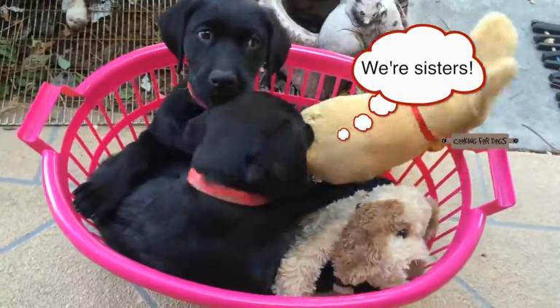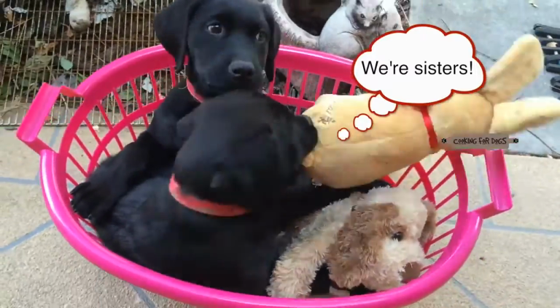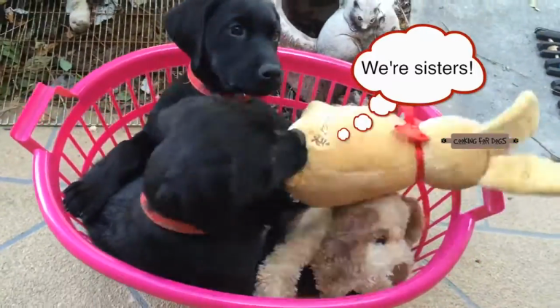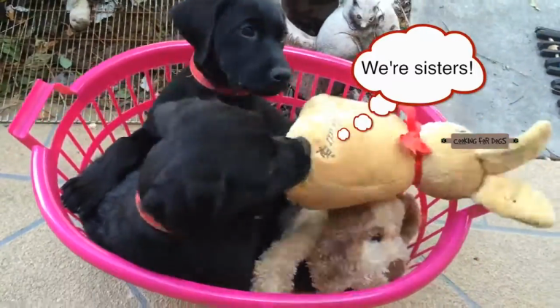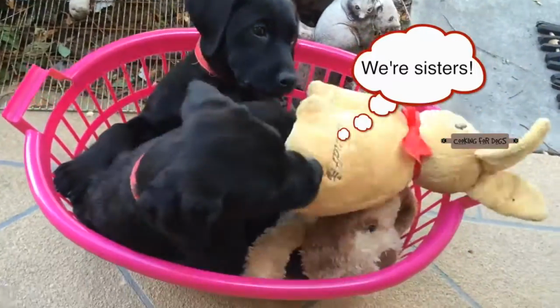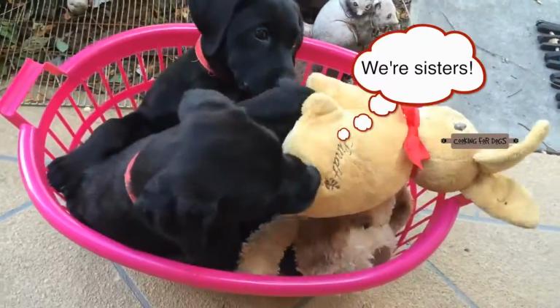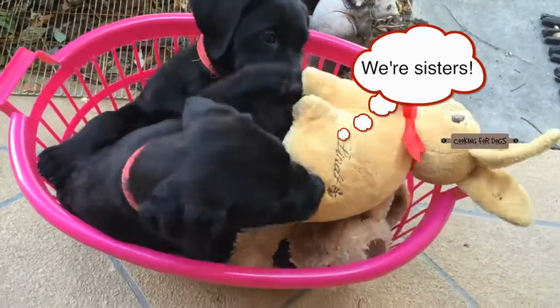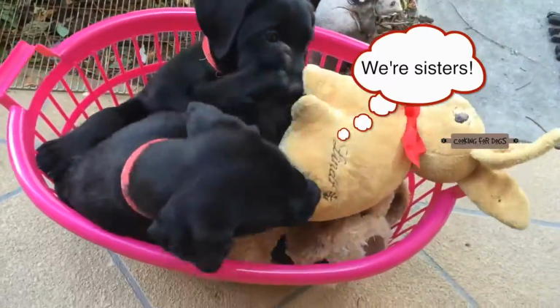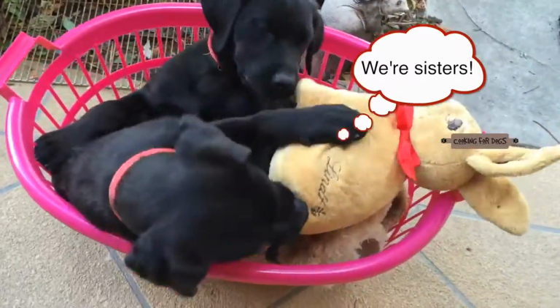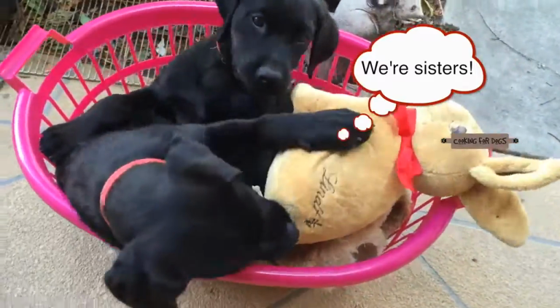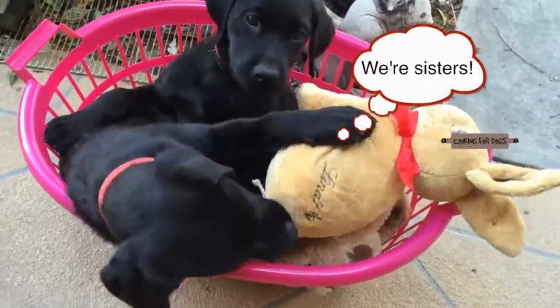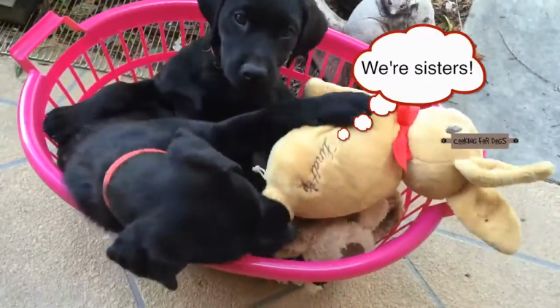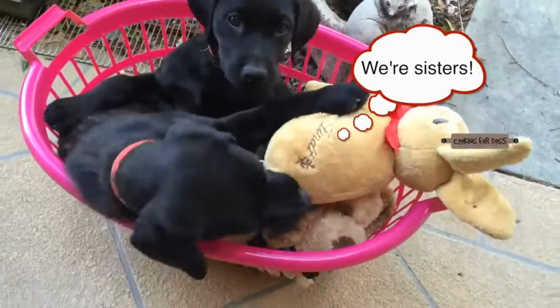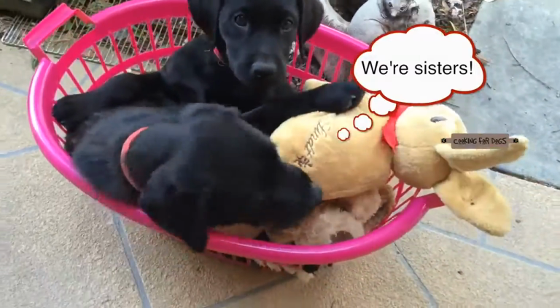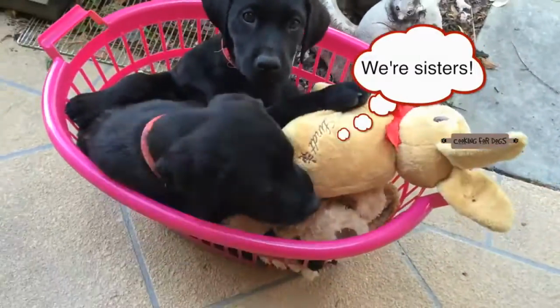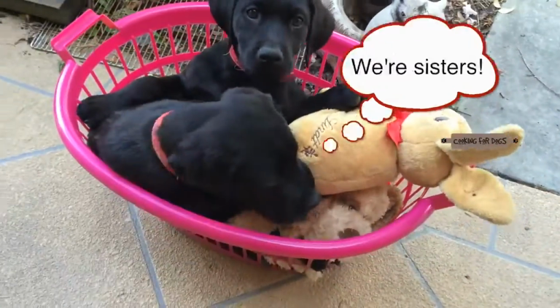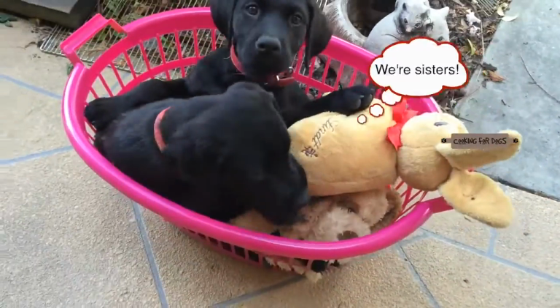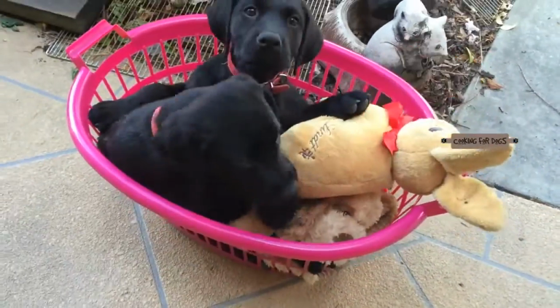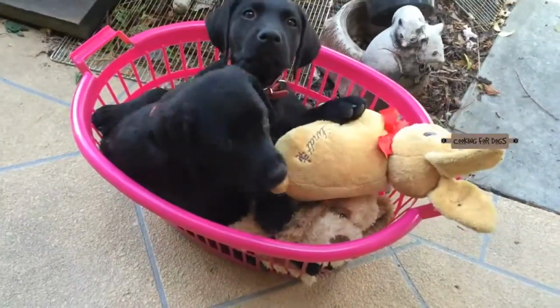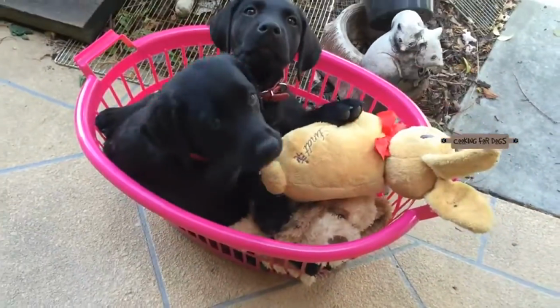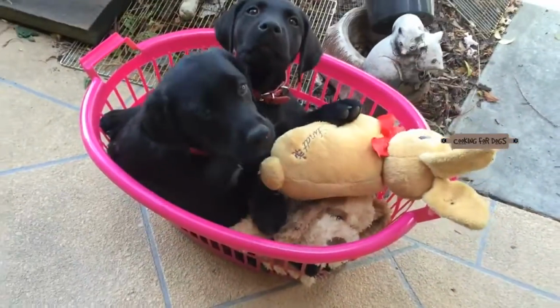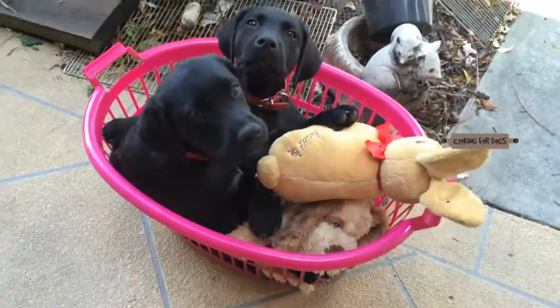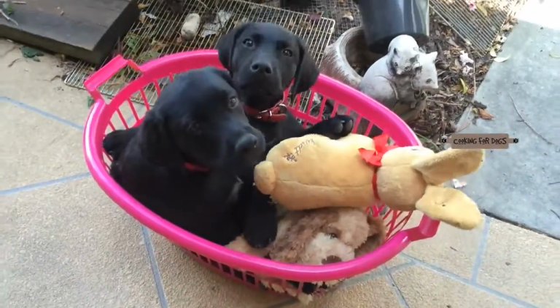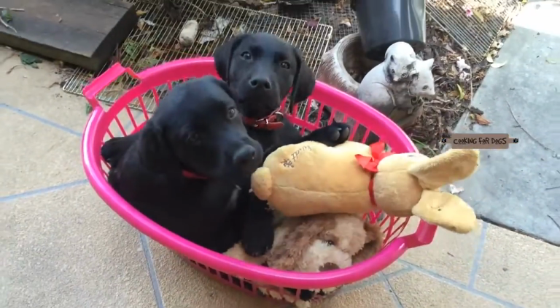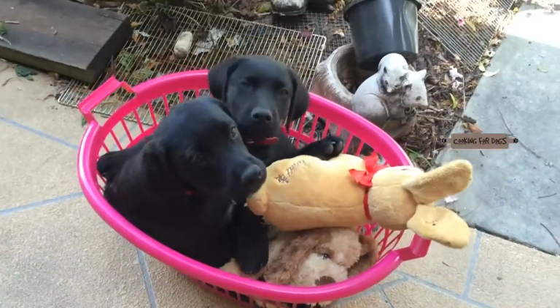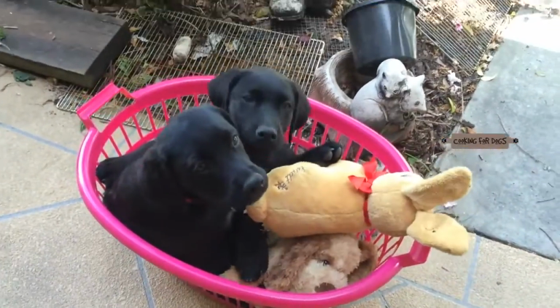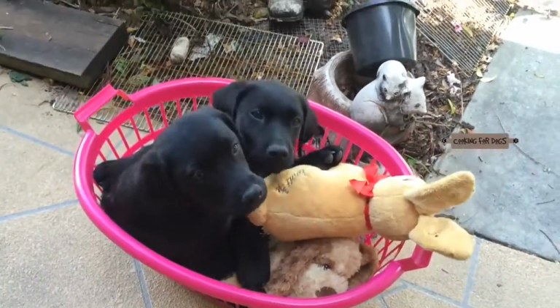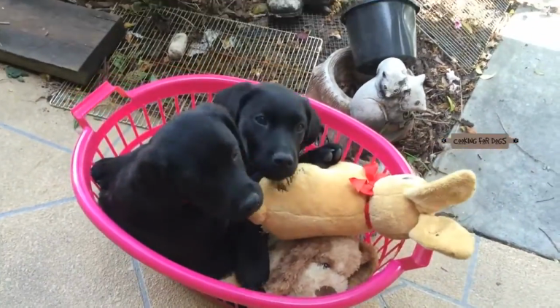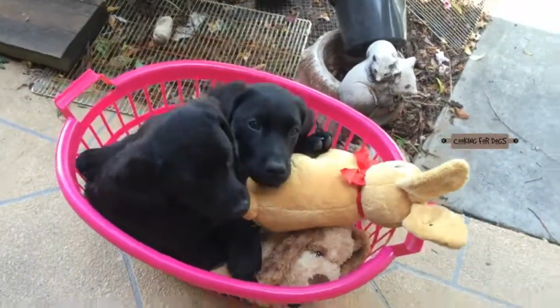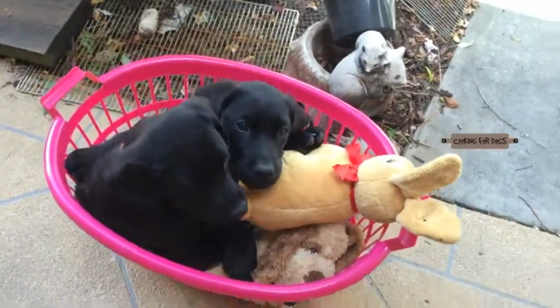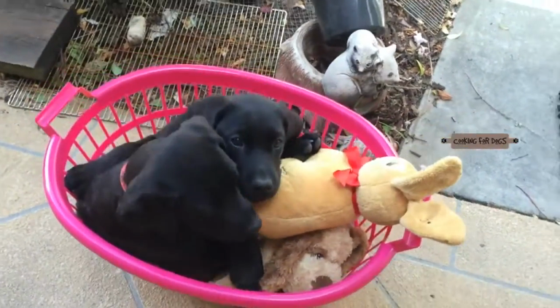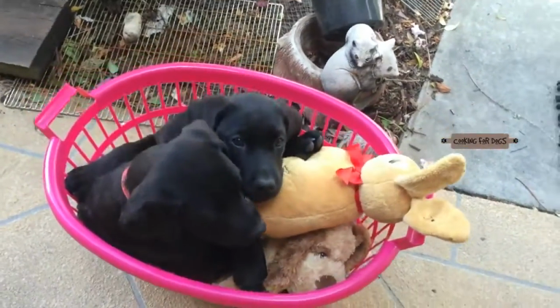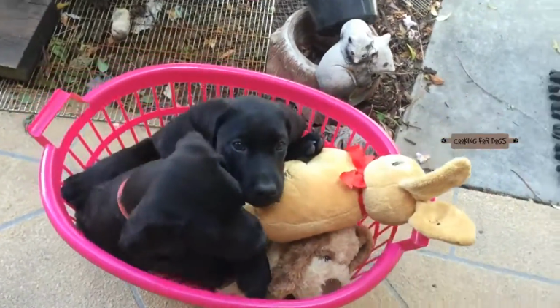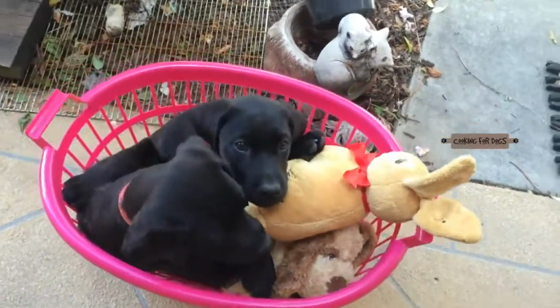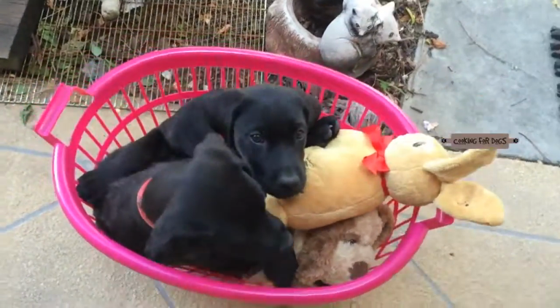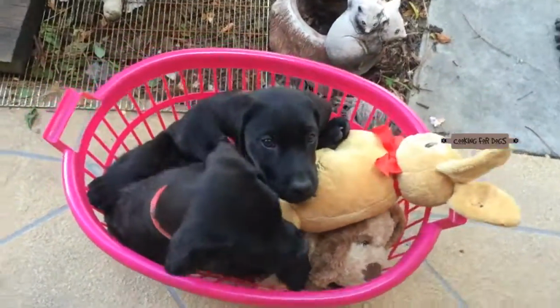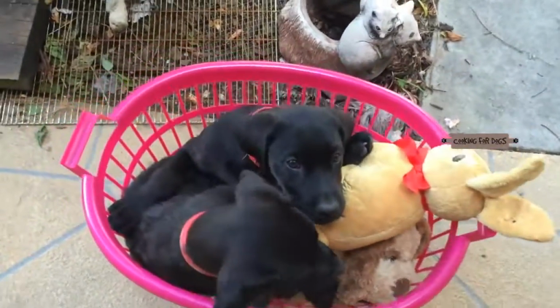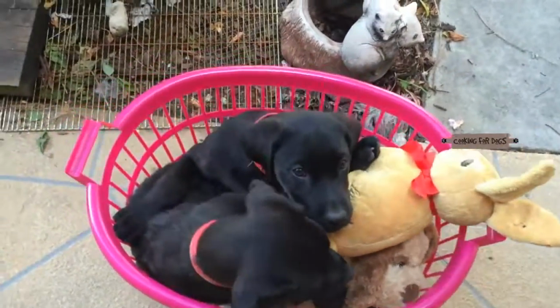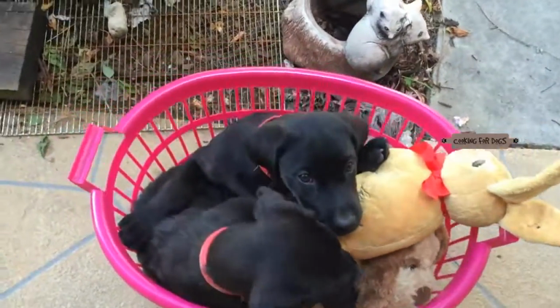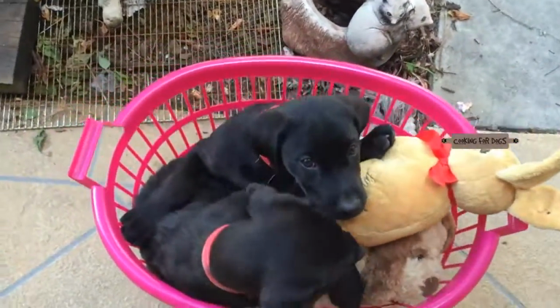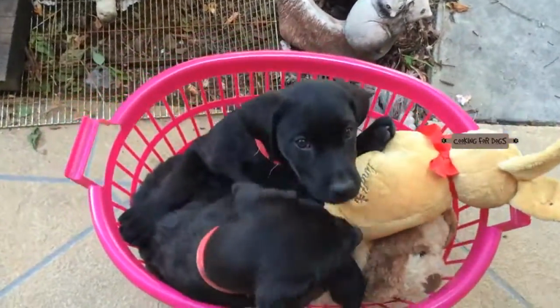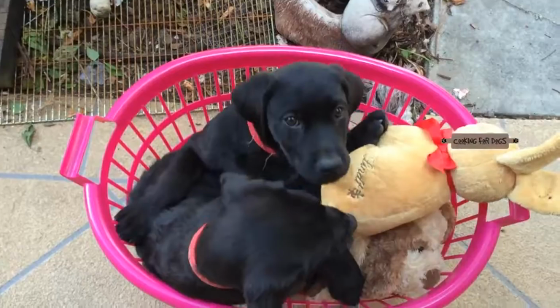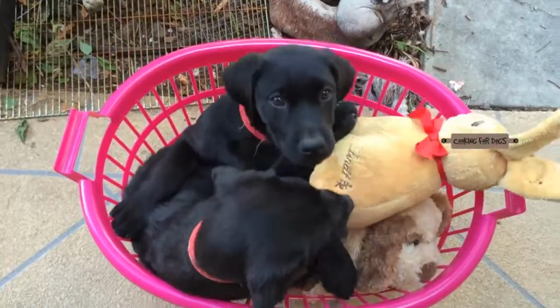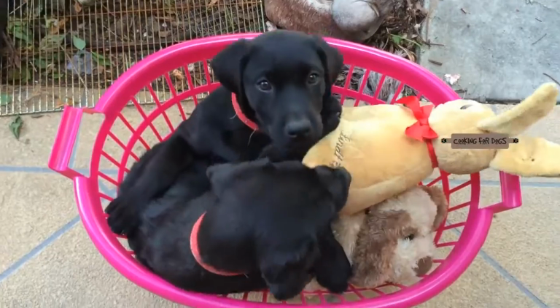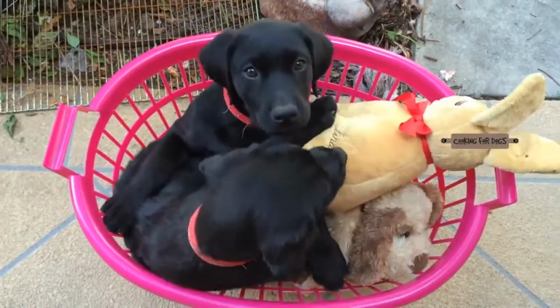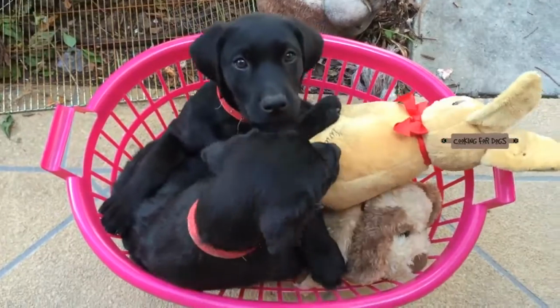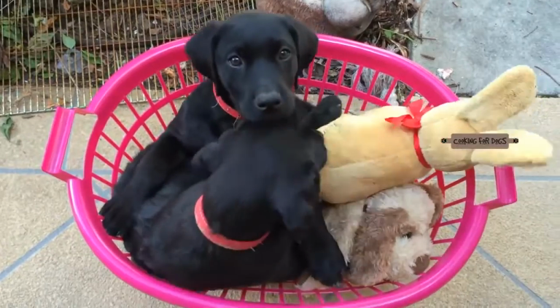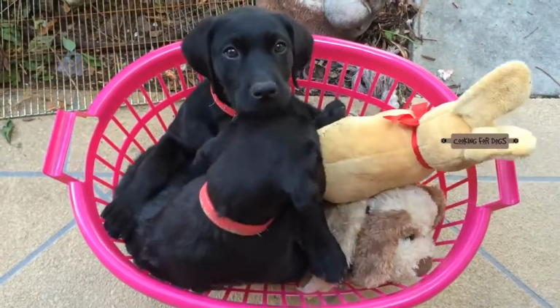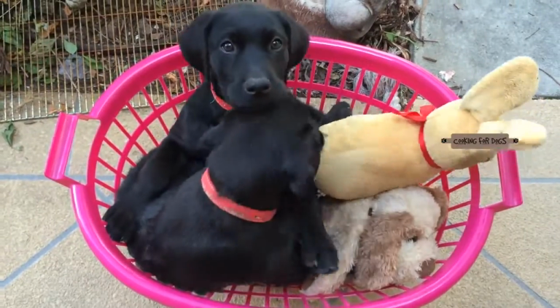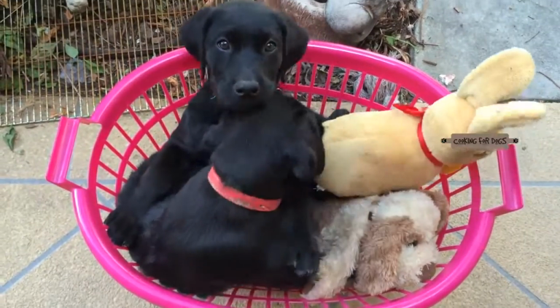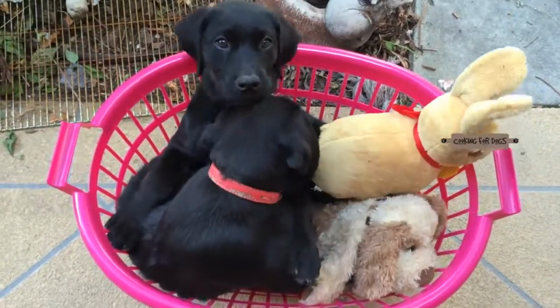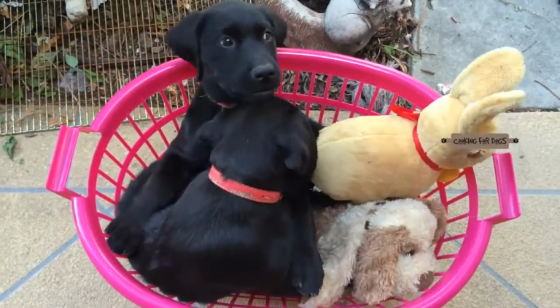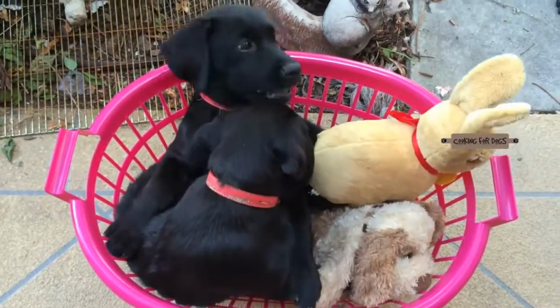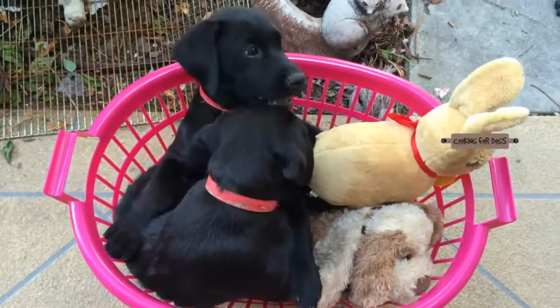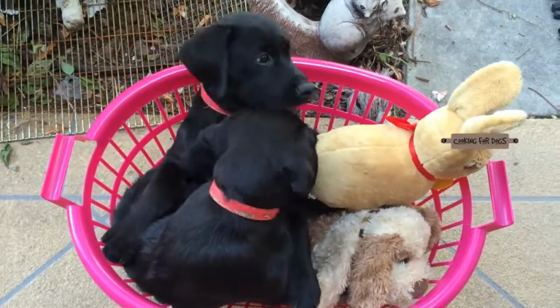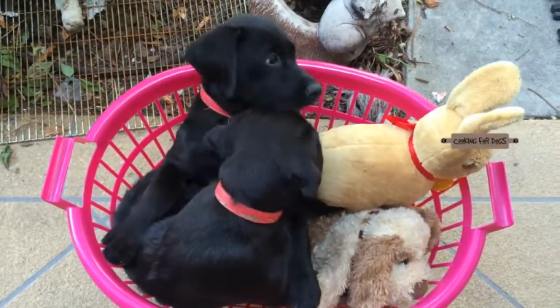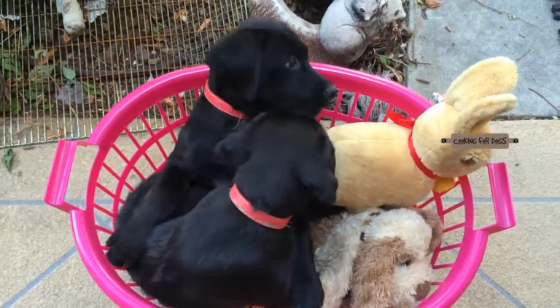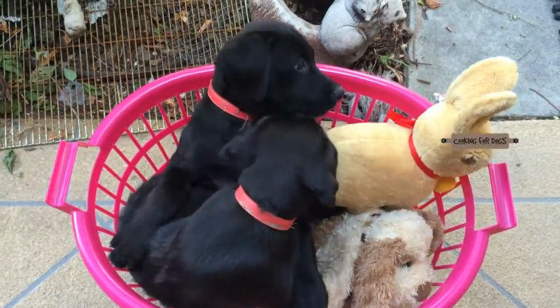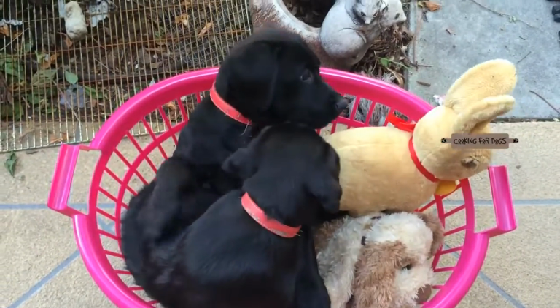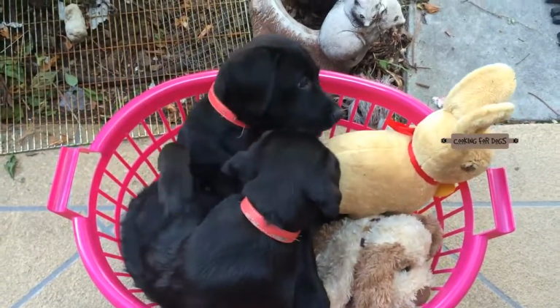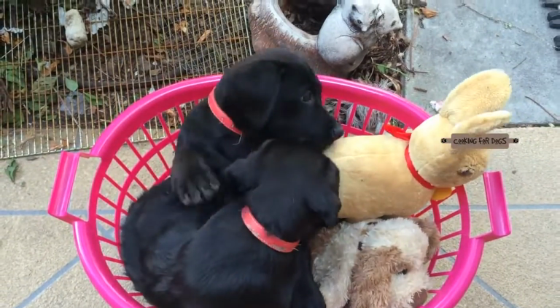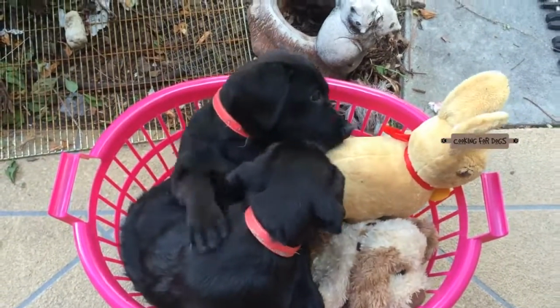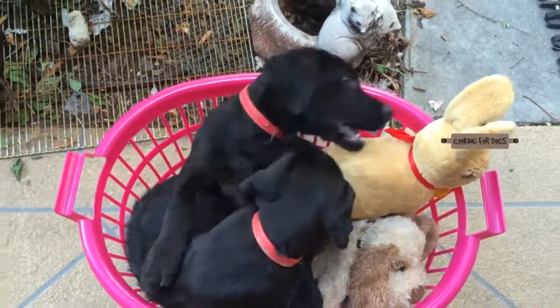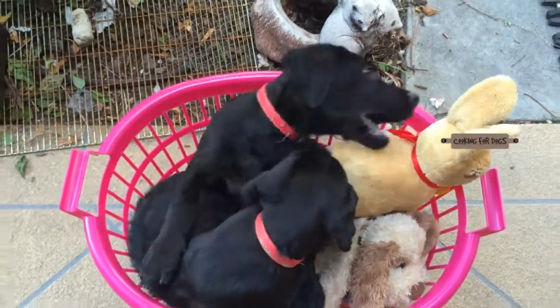Cloud and Ace are so lucky to be together. They're sisters and they have each other for company. Aren't they just adorable?